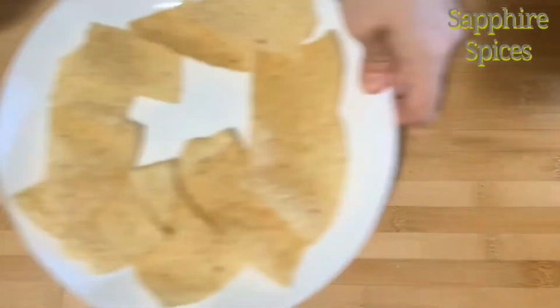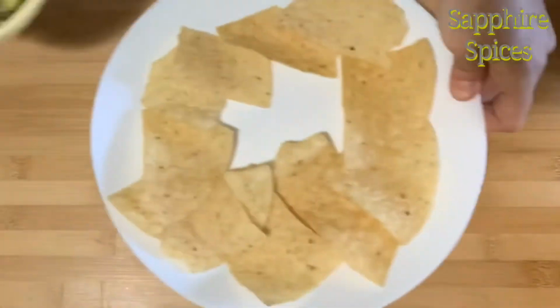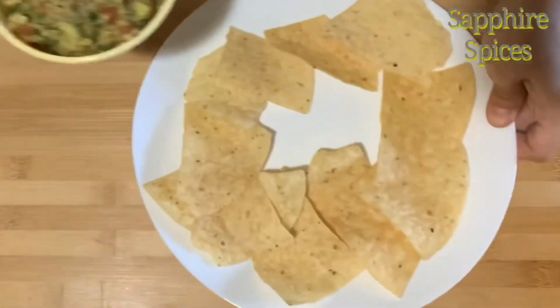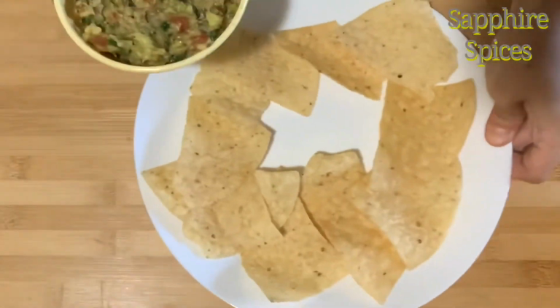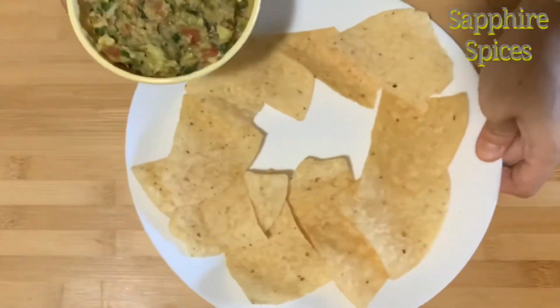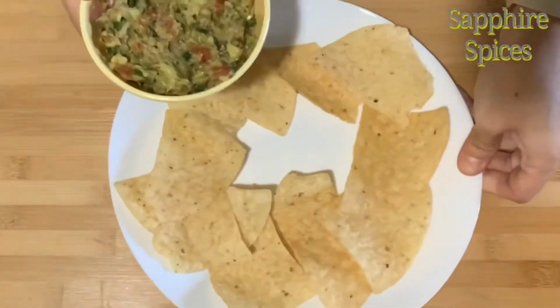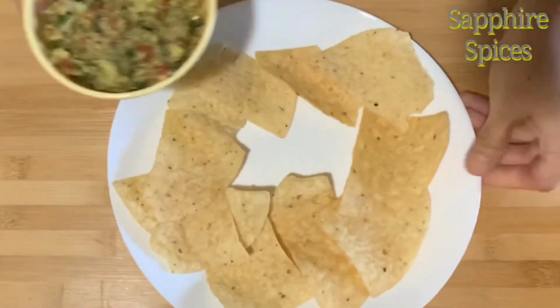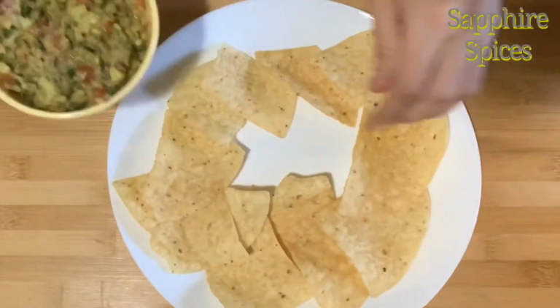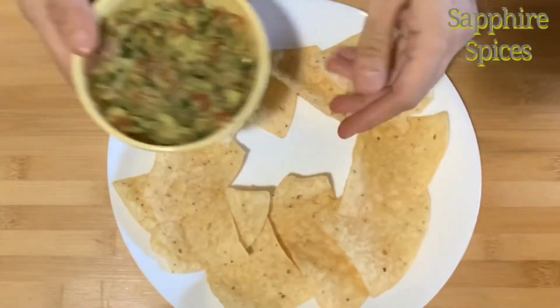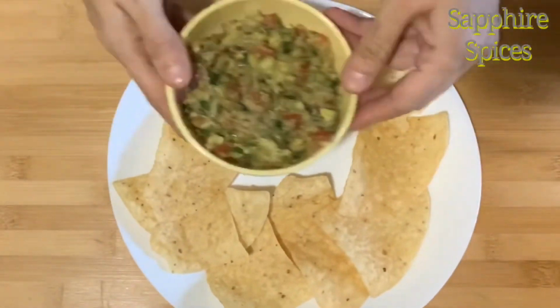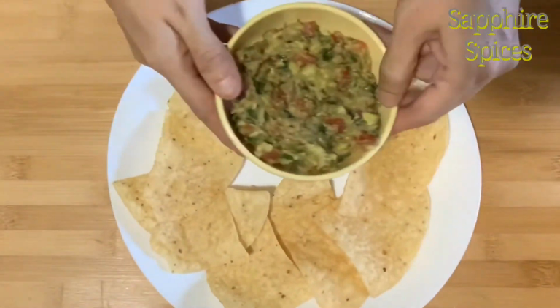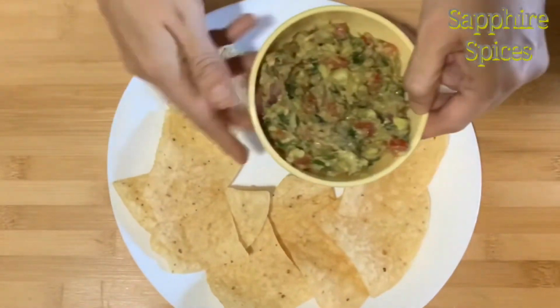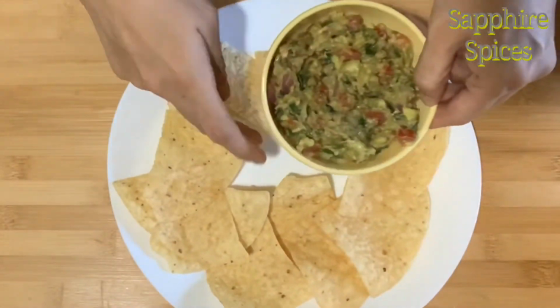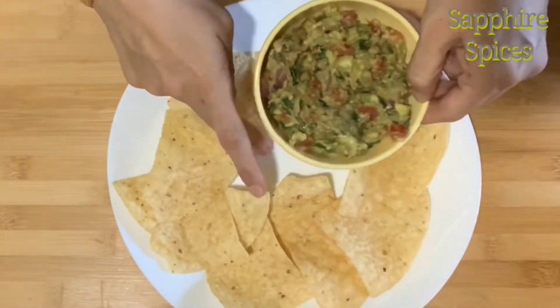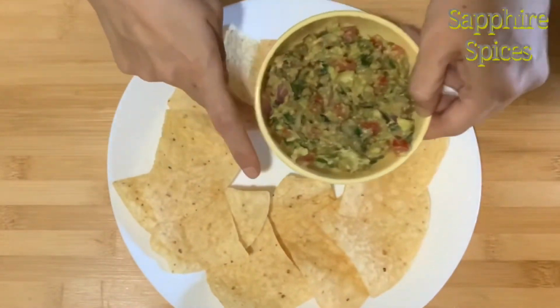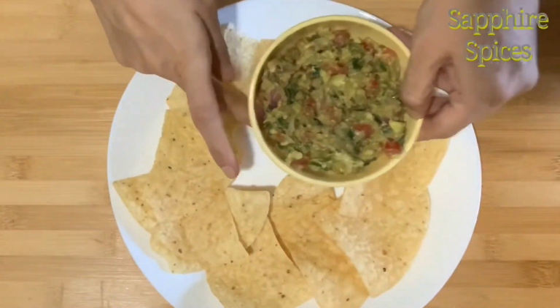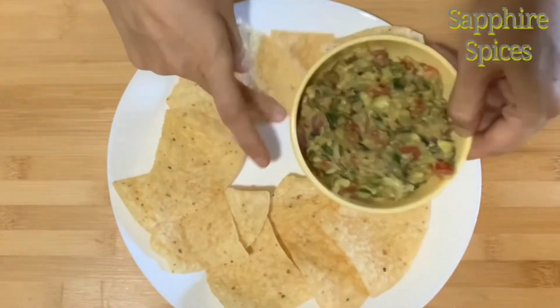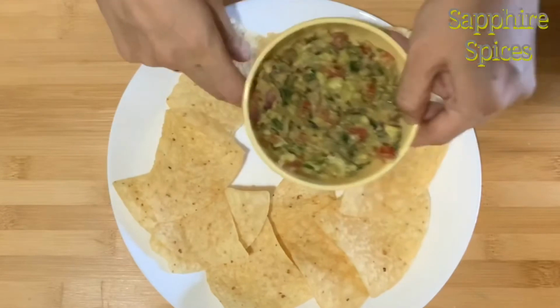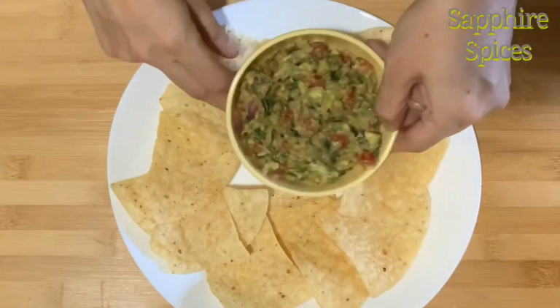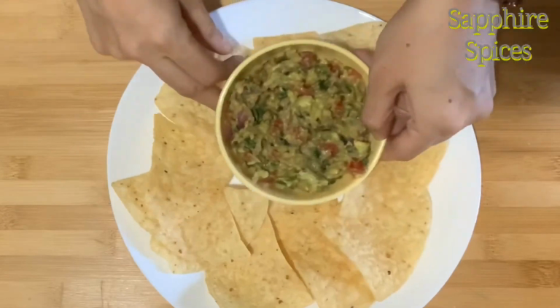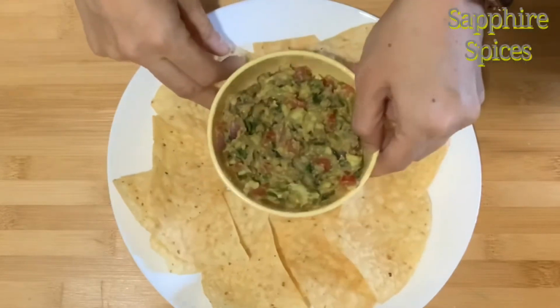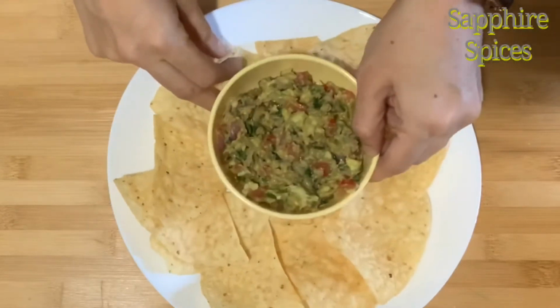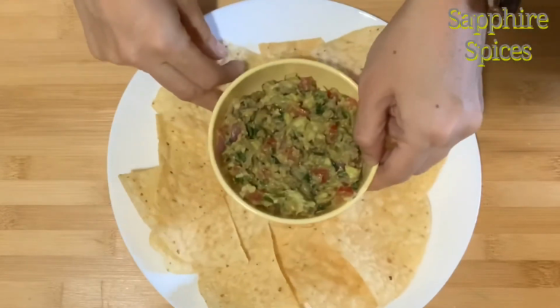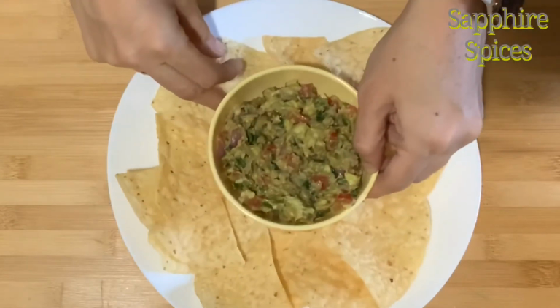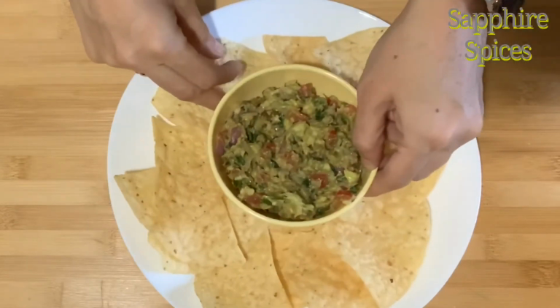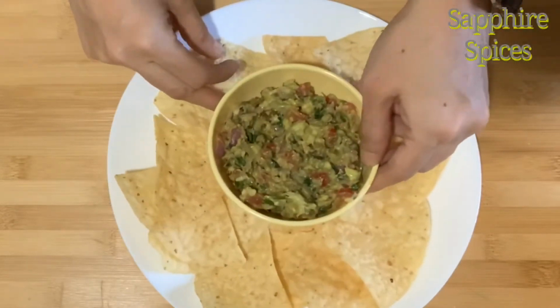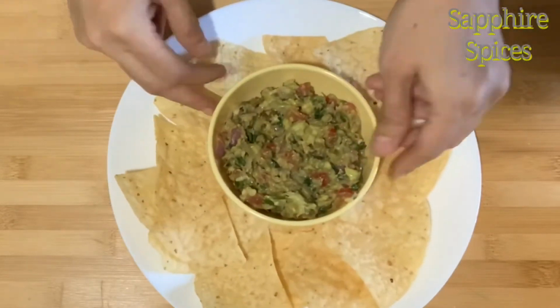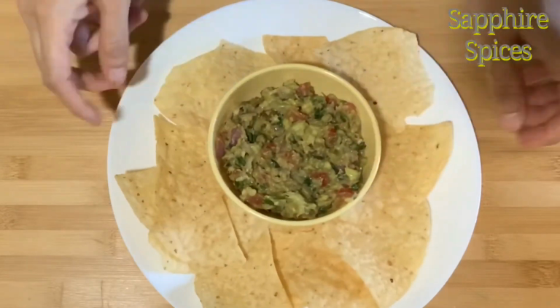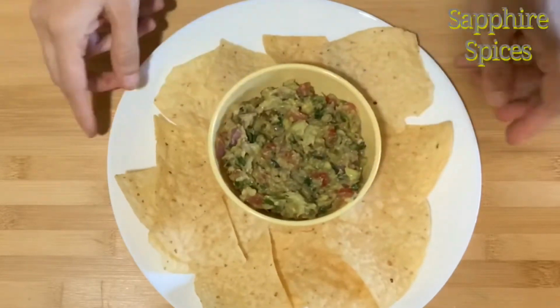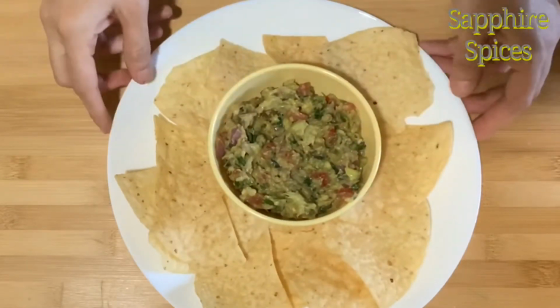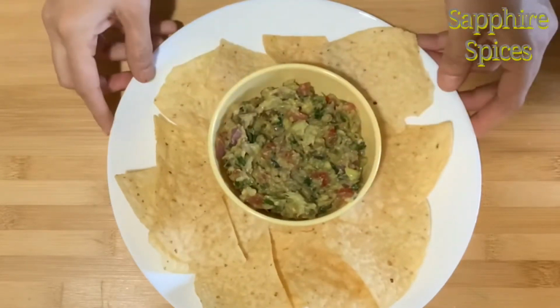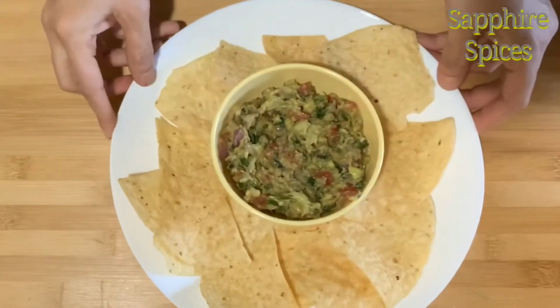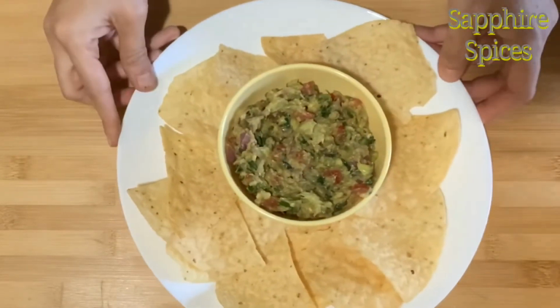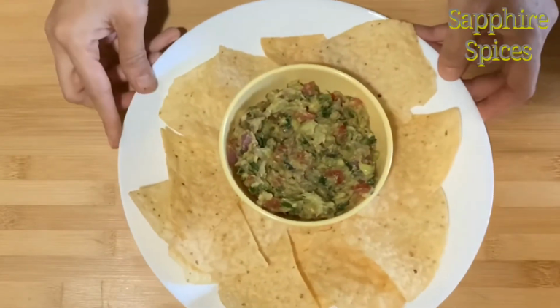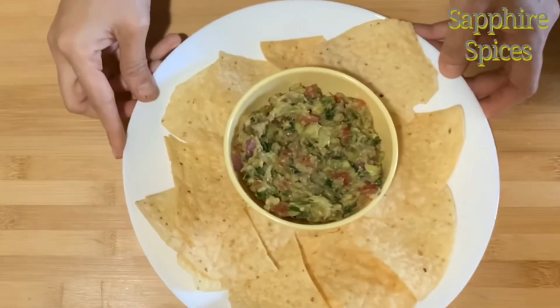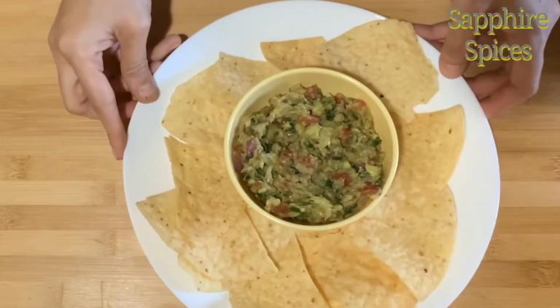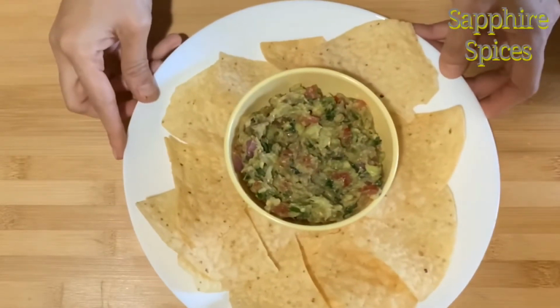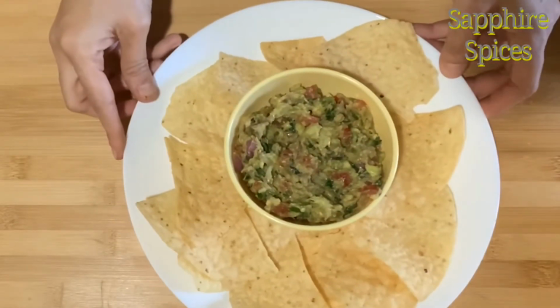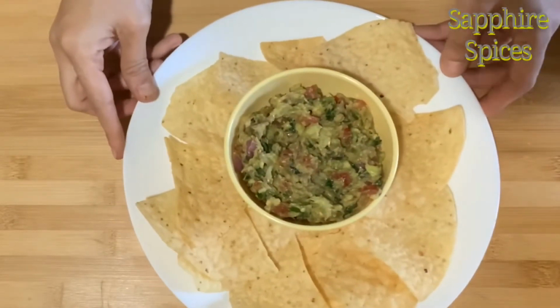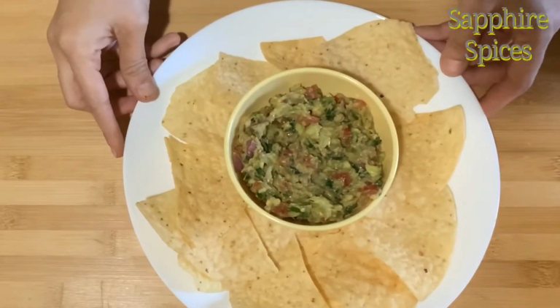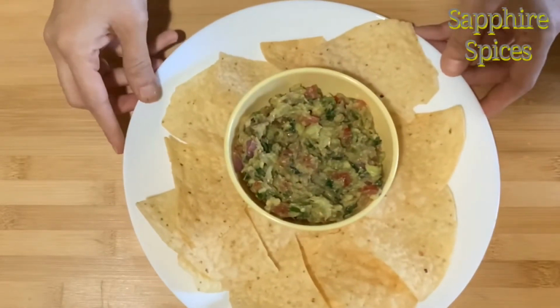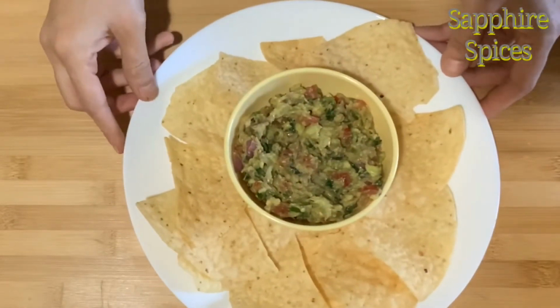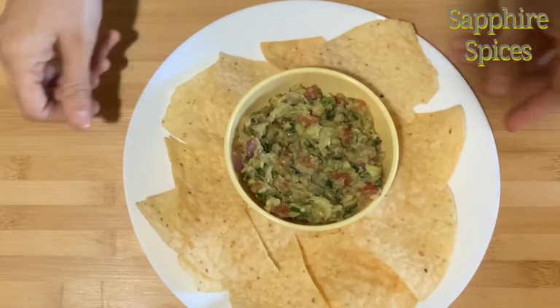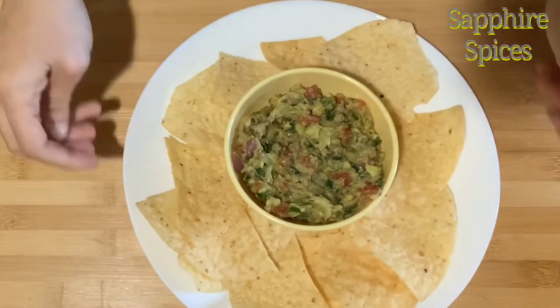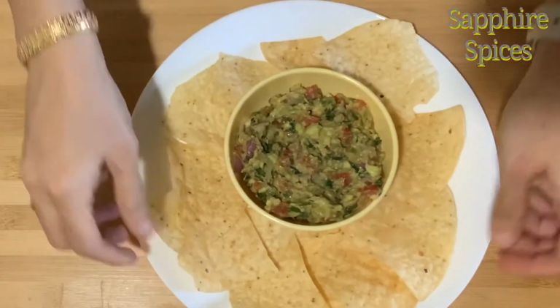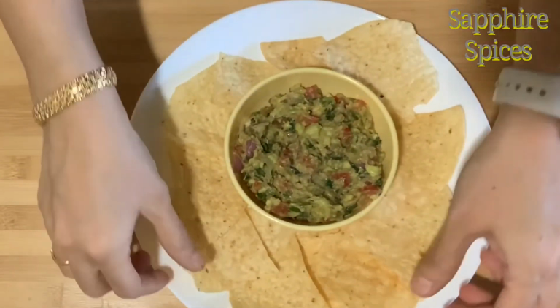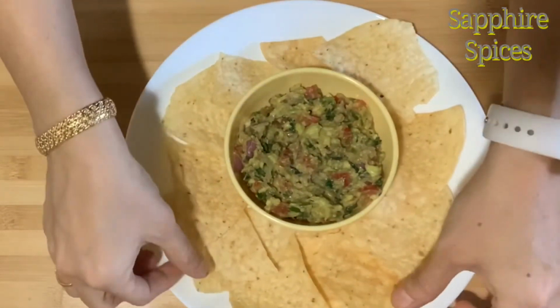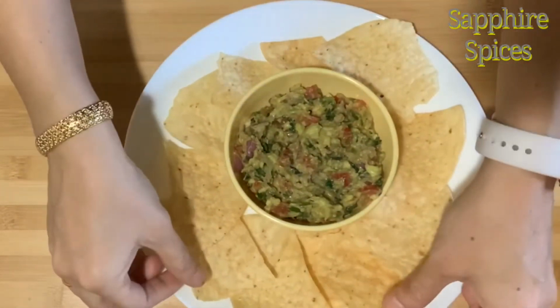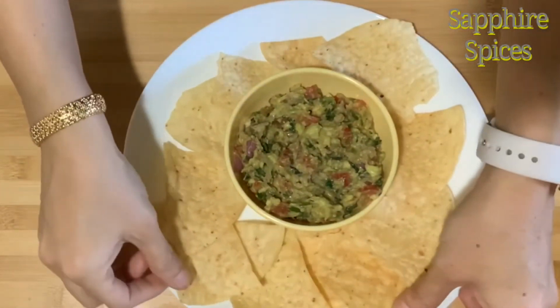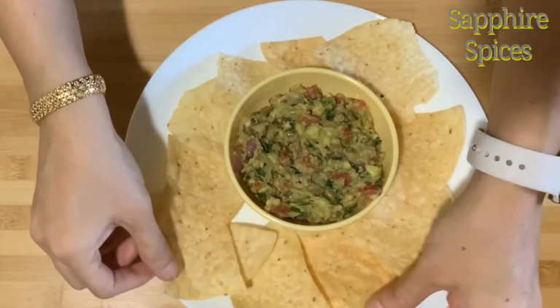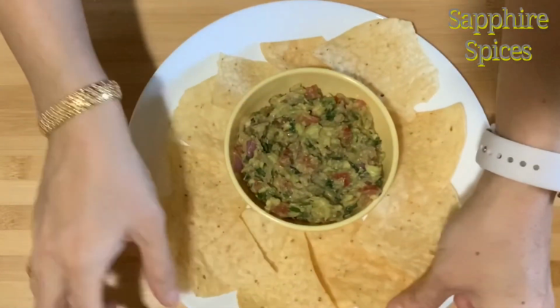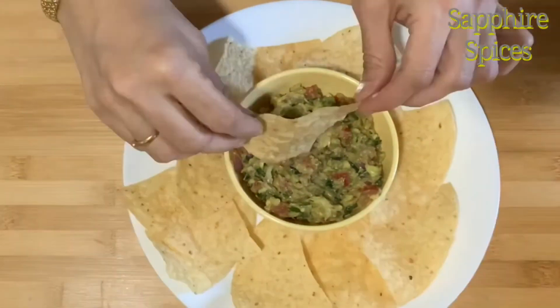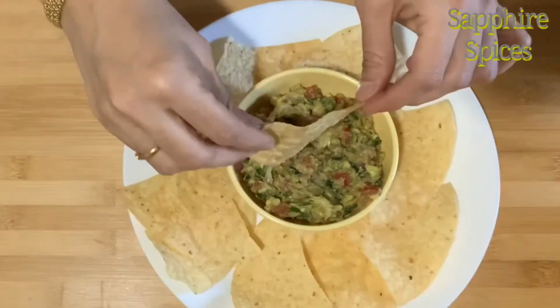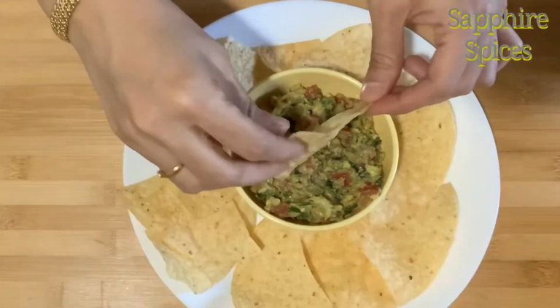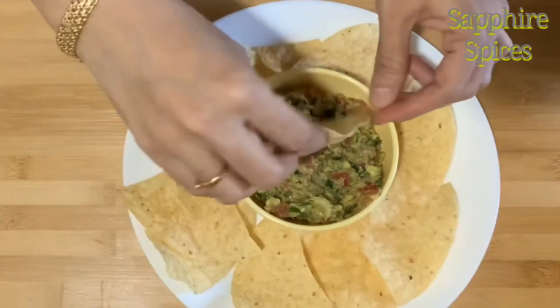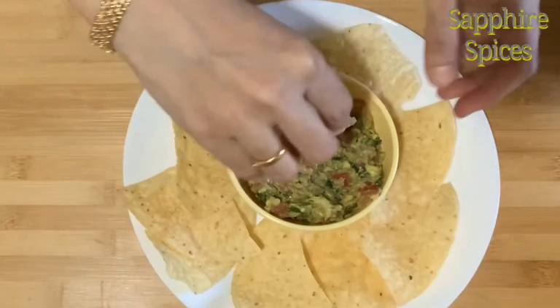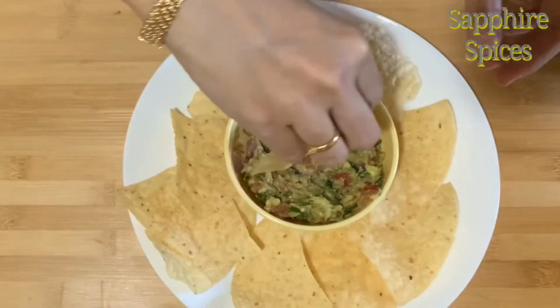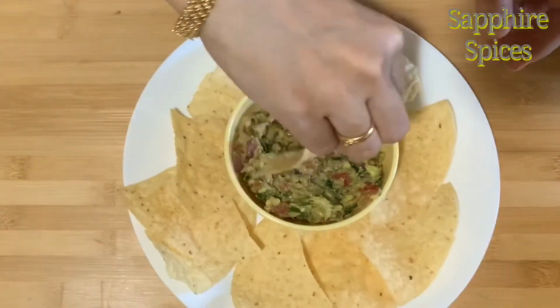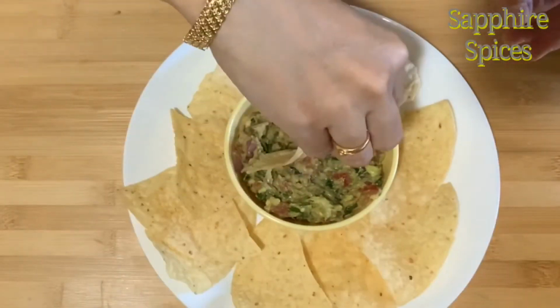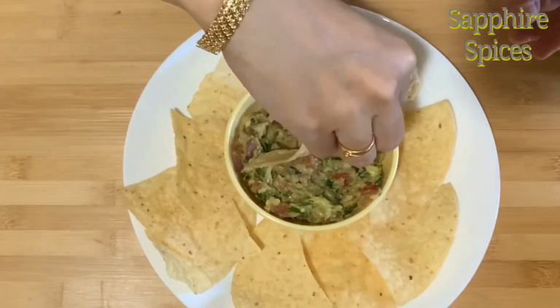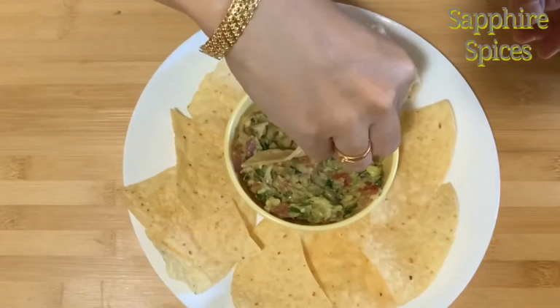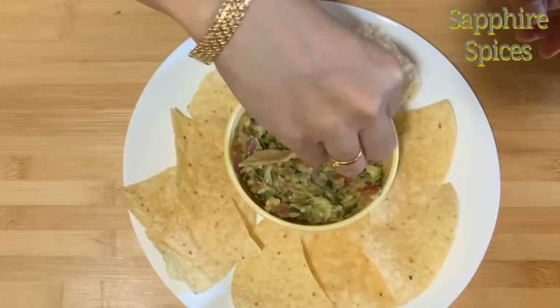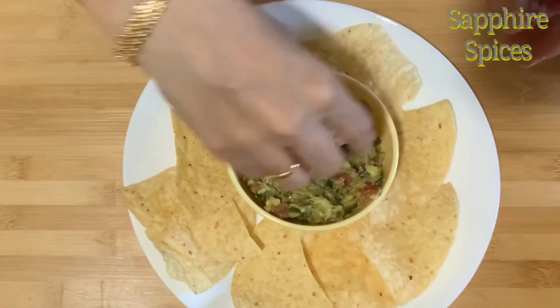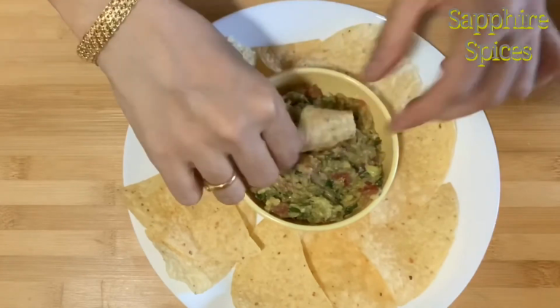You can serve this guacamole dip with corn chips, tortillas, or any kind of chips.